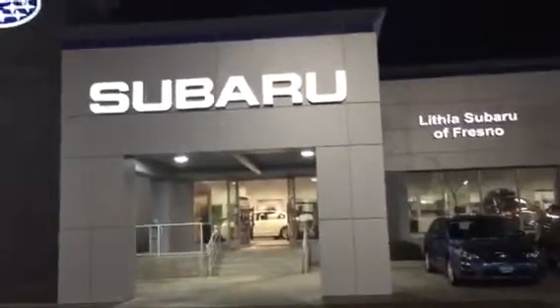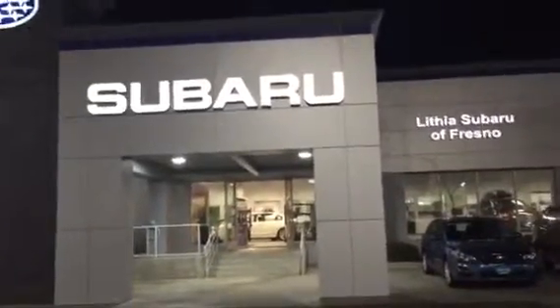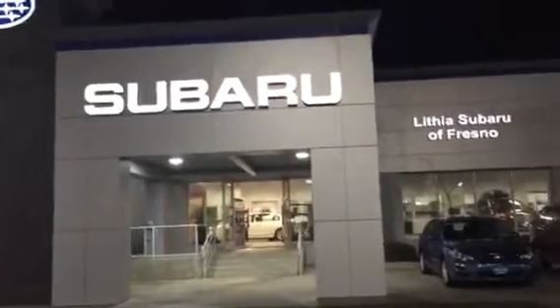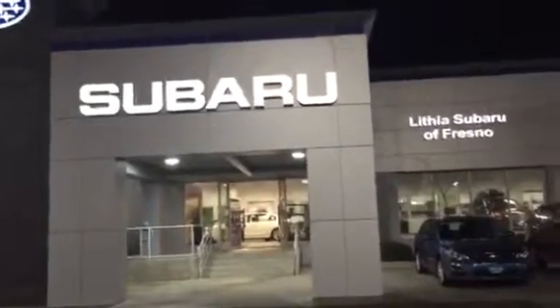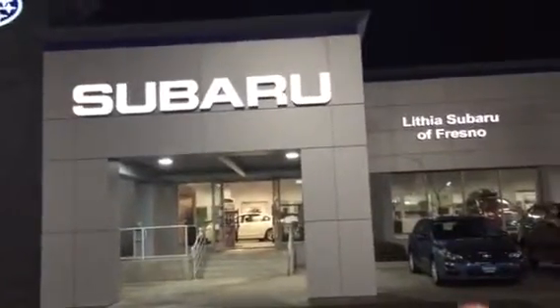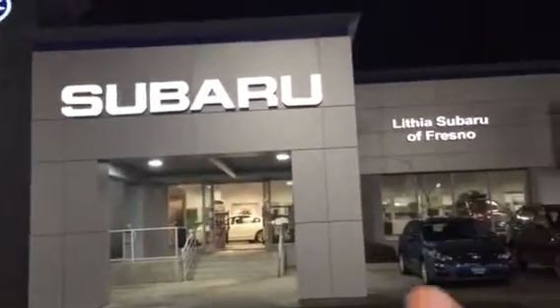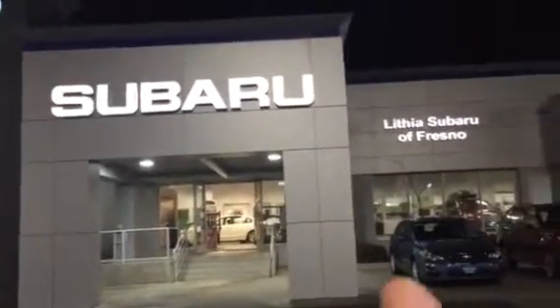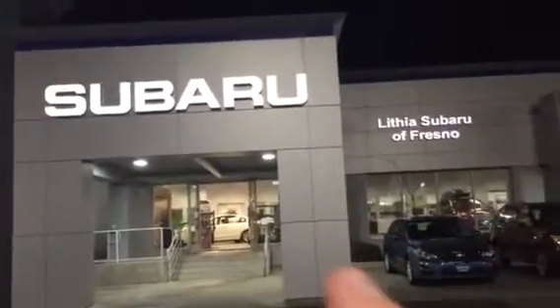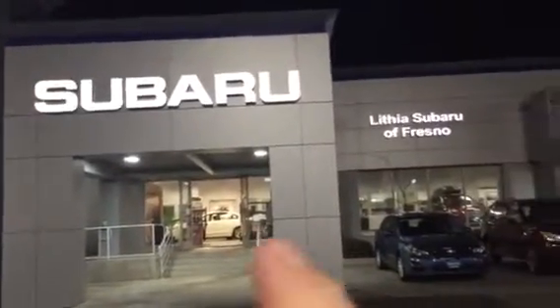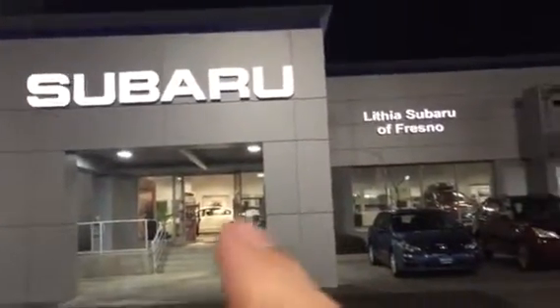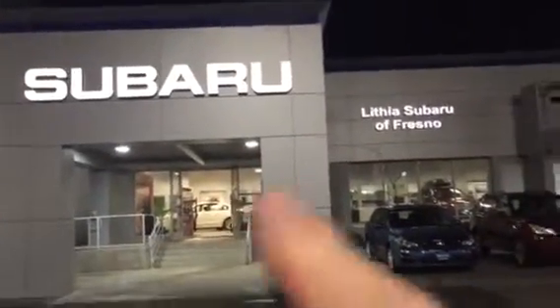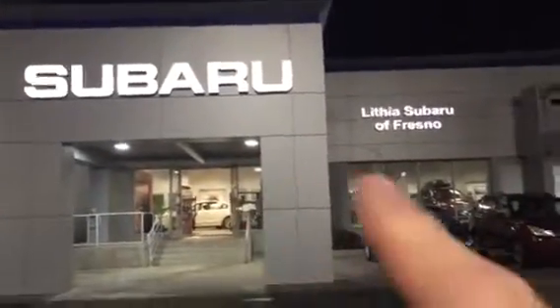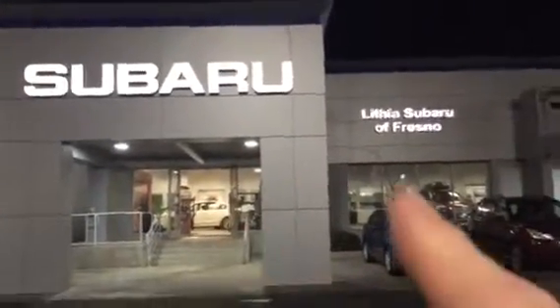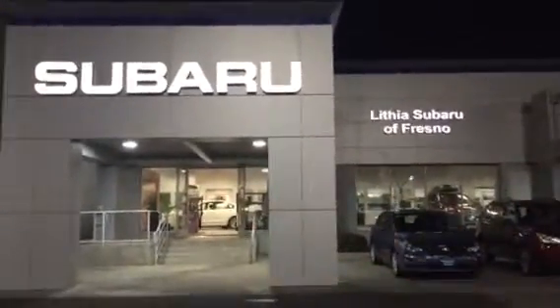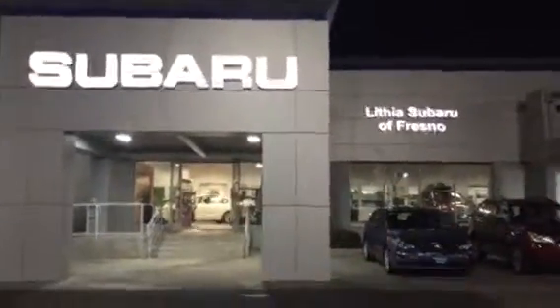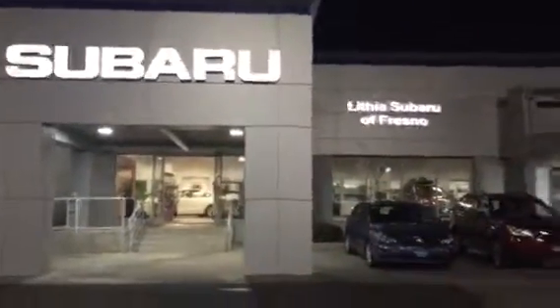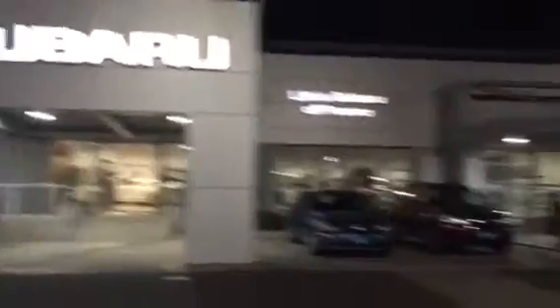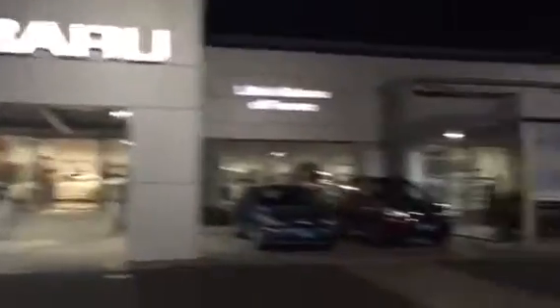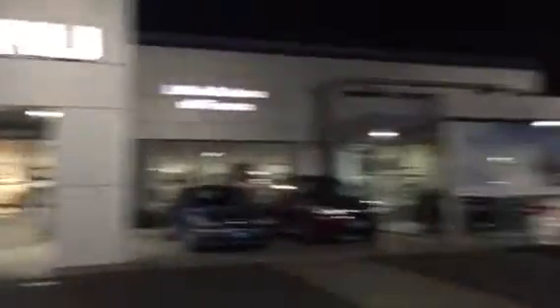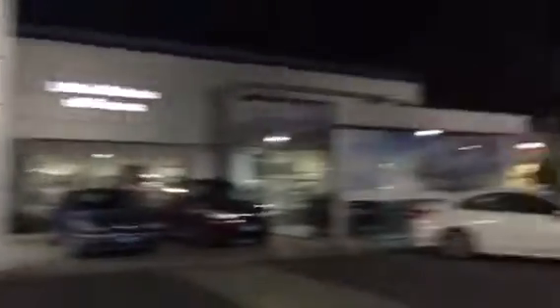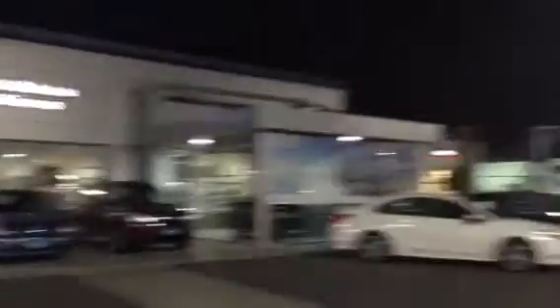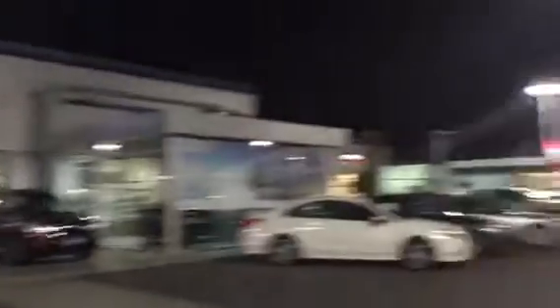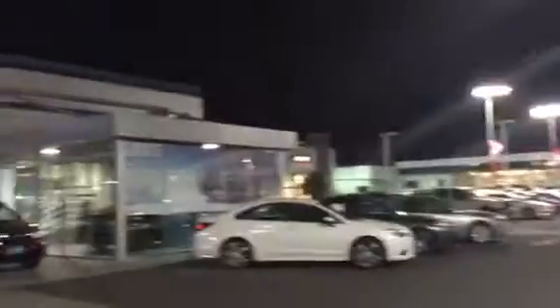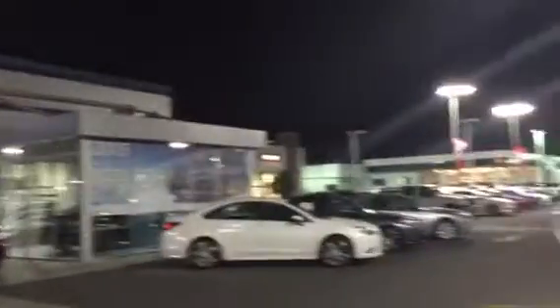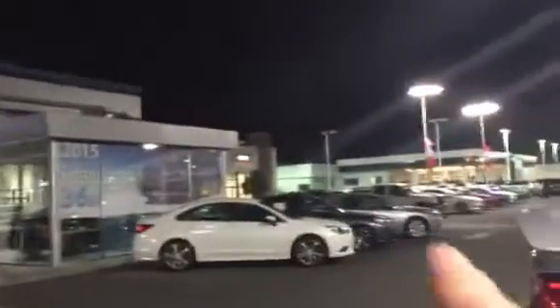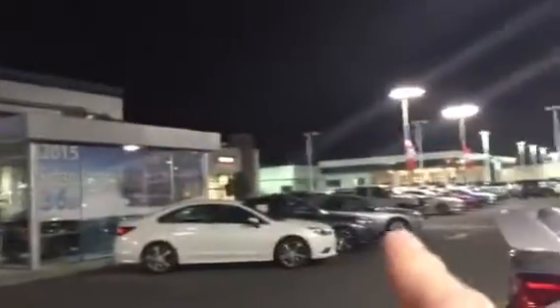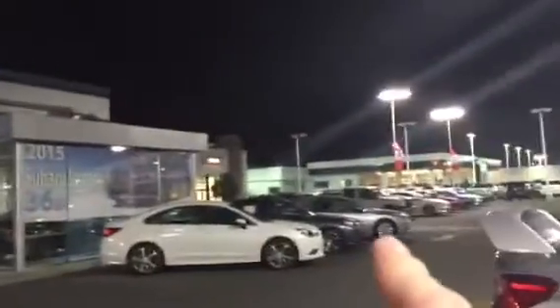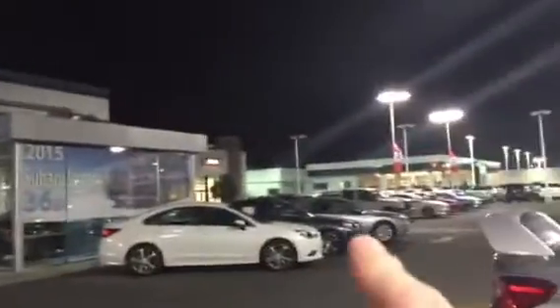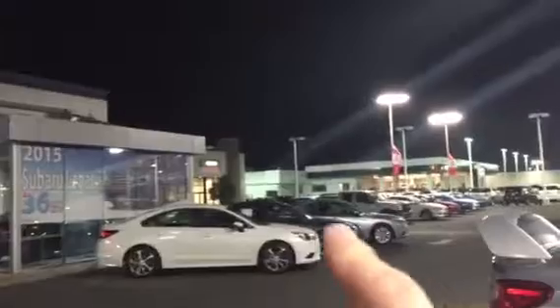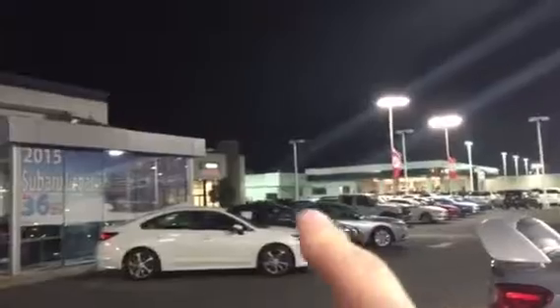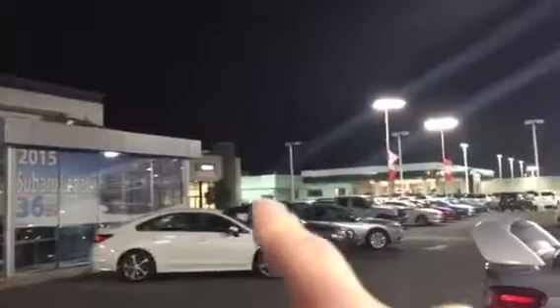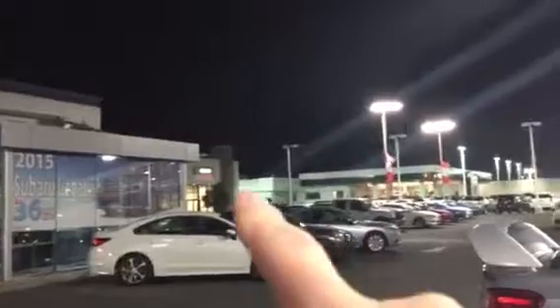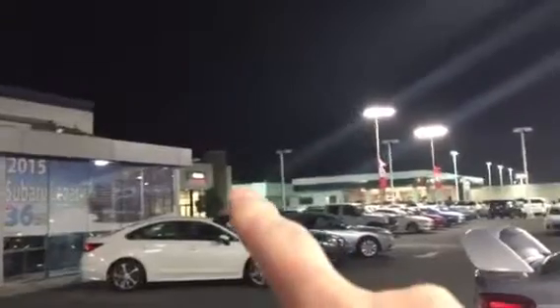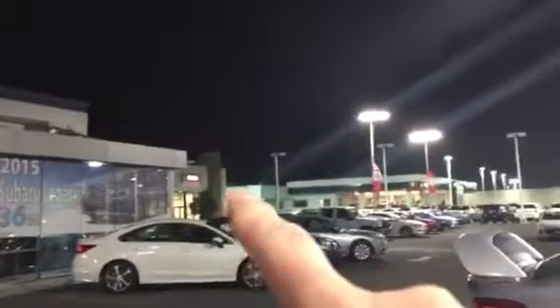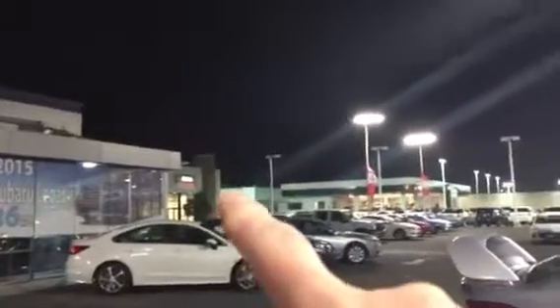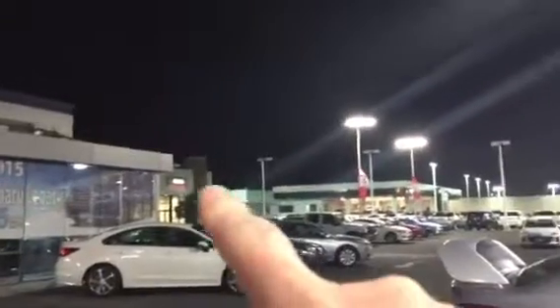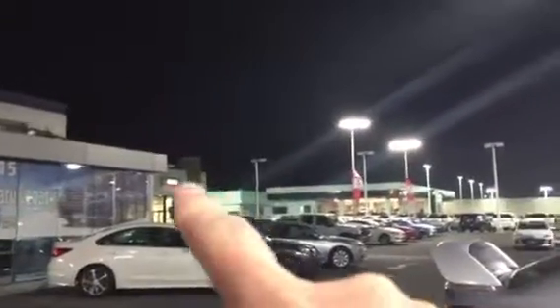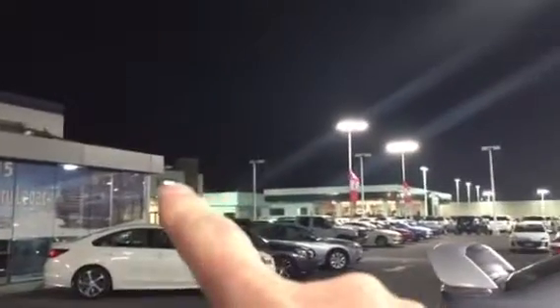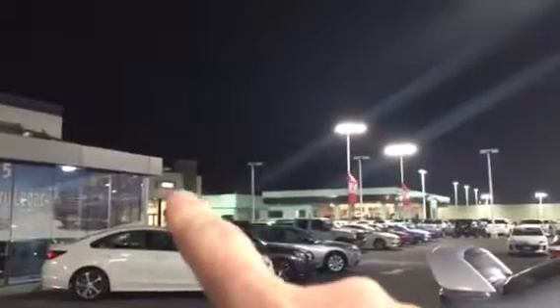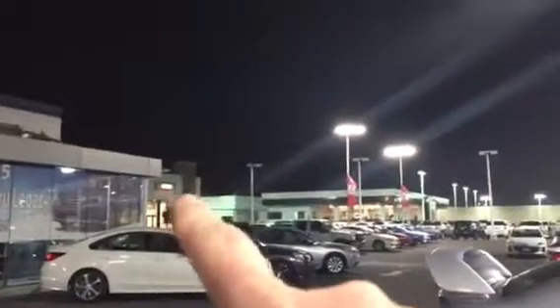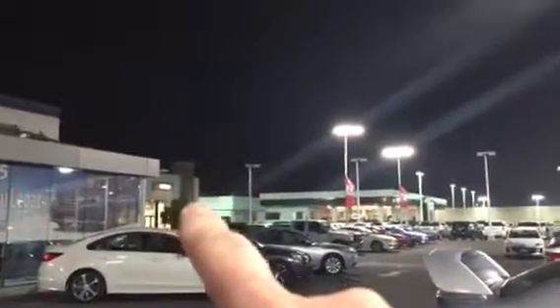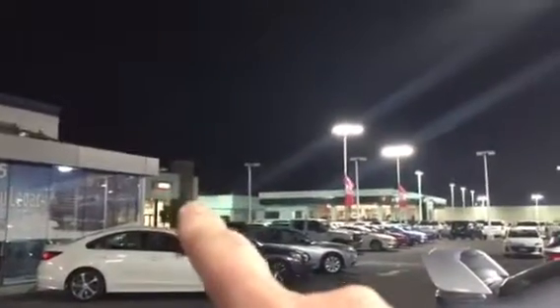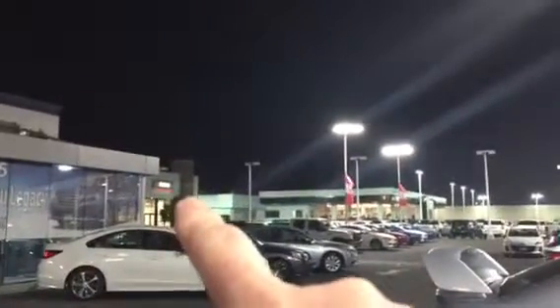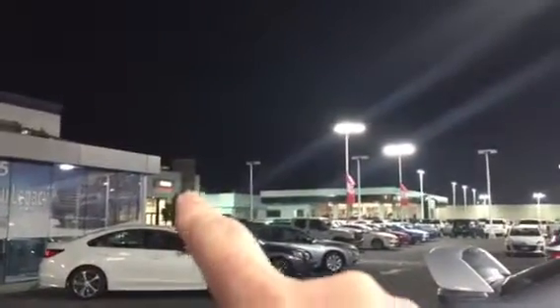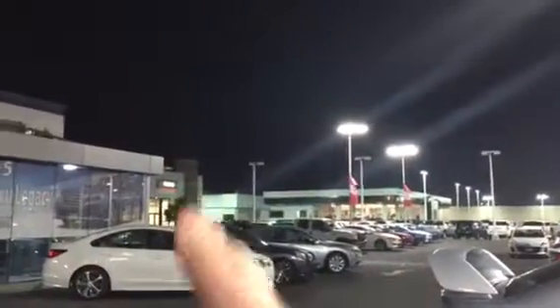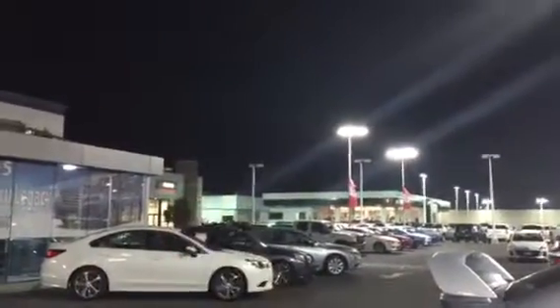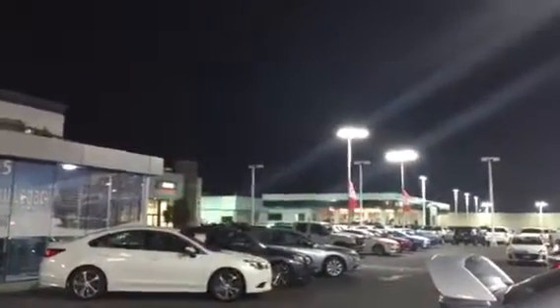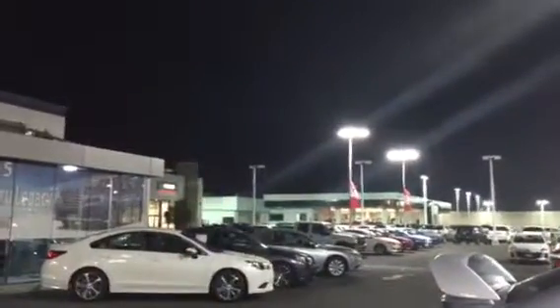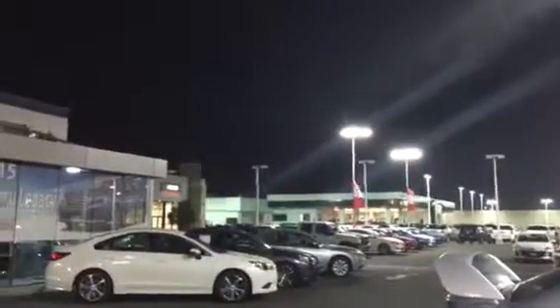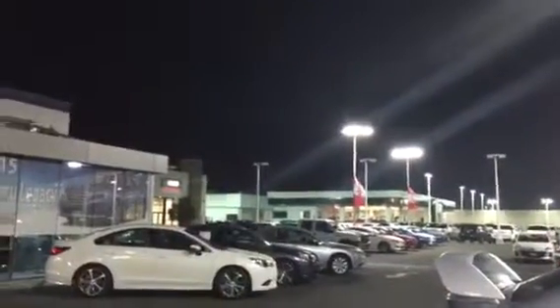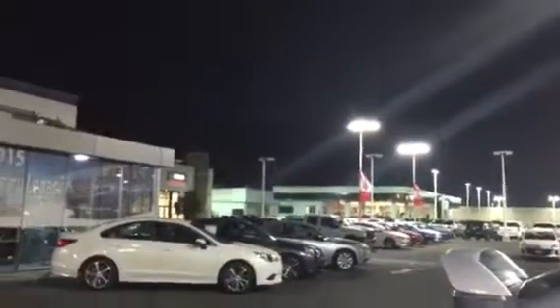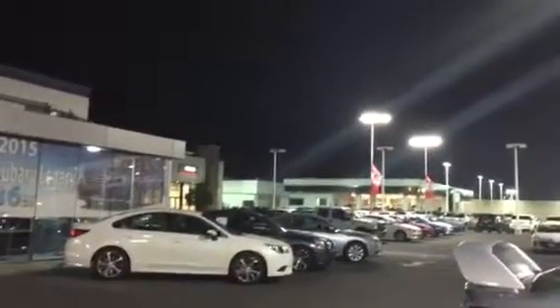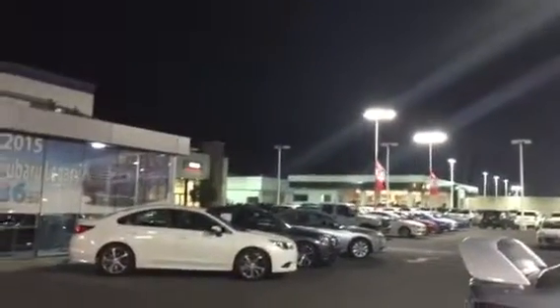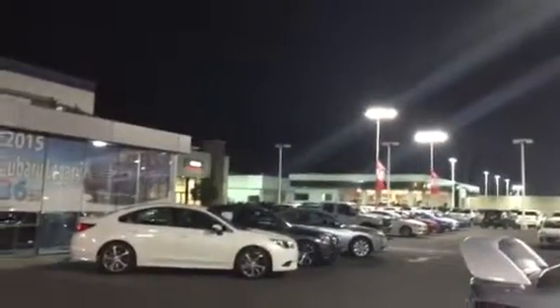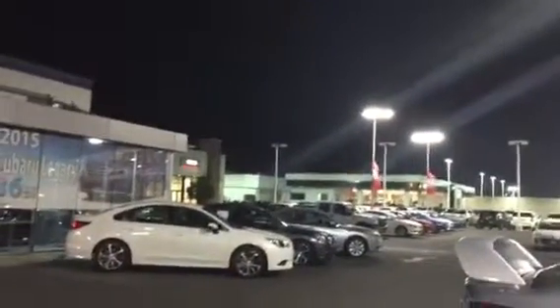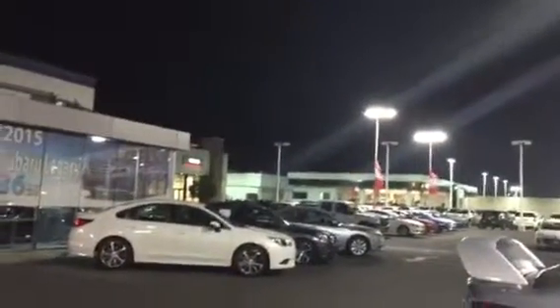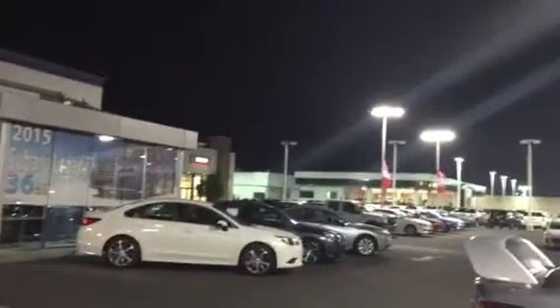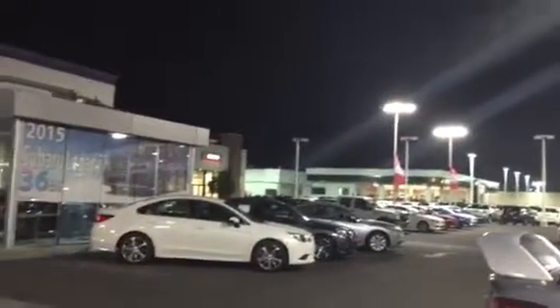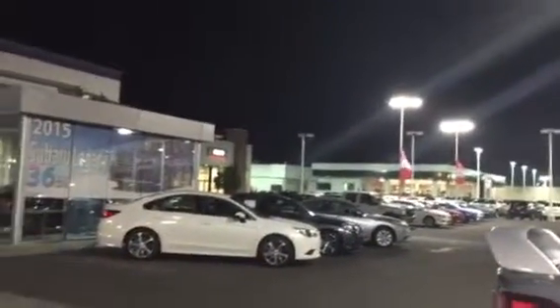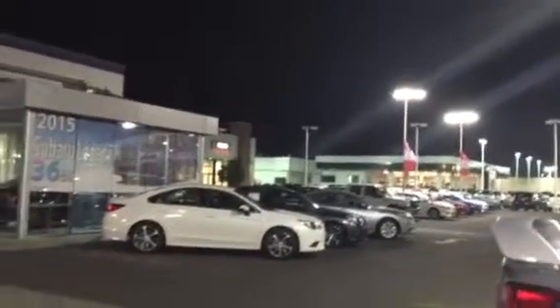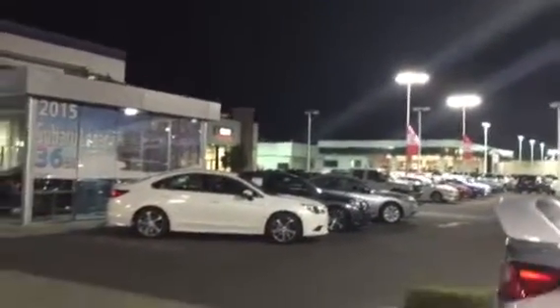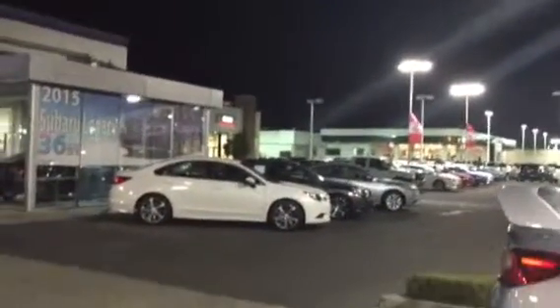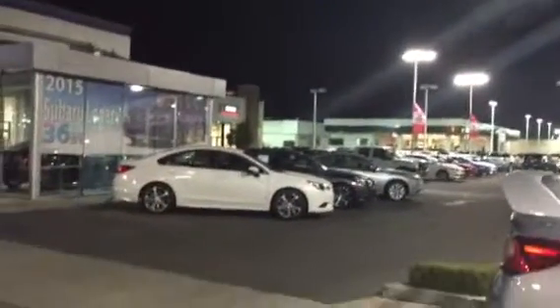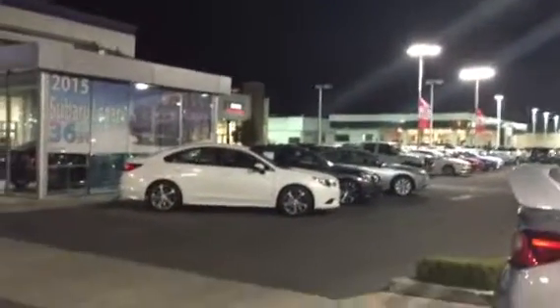5499 North Blackstone — that's the address here. And right over there, the Mitsubishi building, that's where my office is at 5505 North Blackstone.